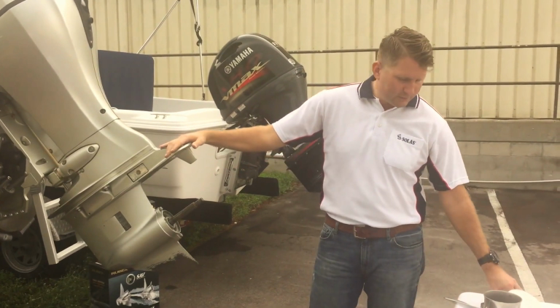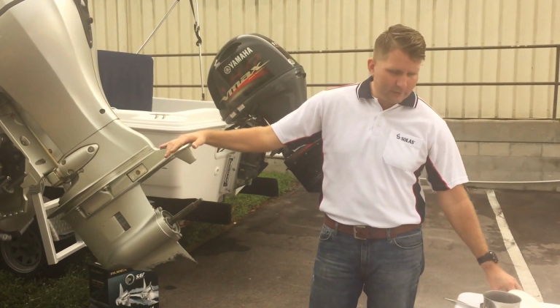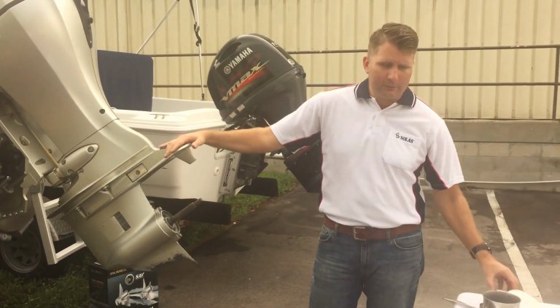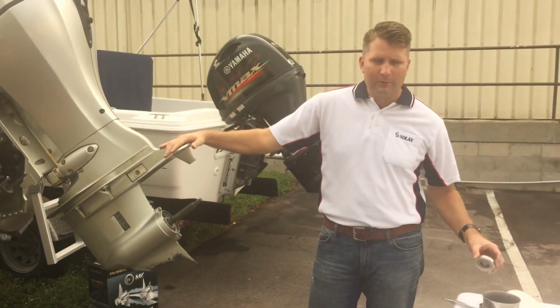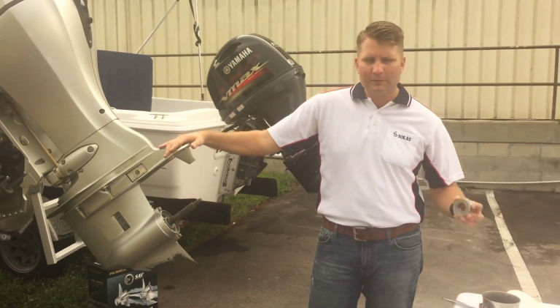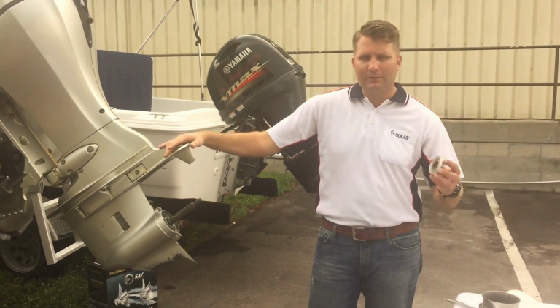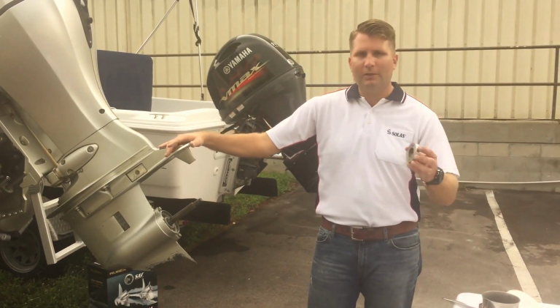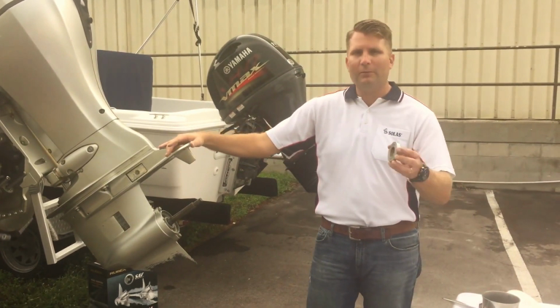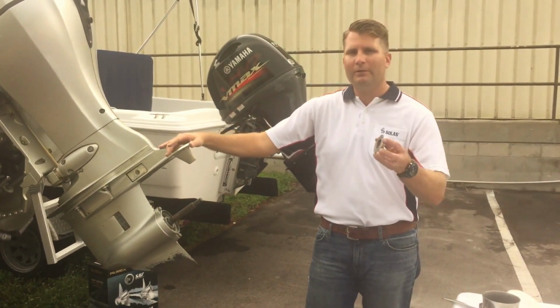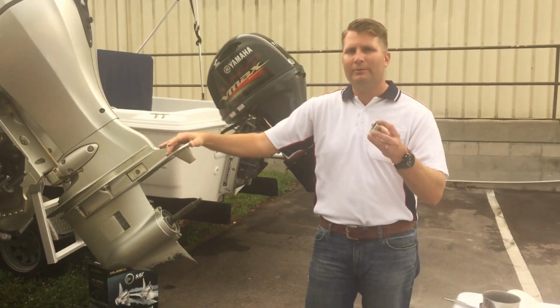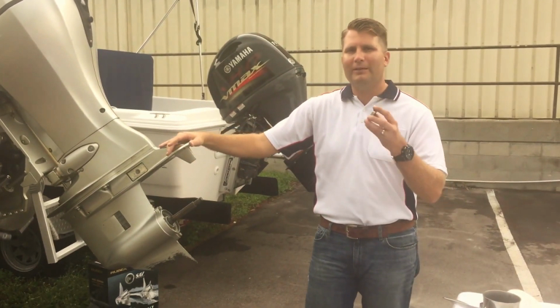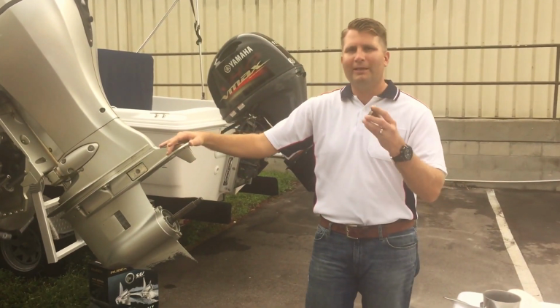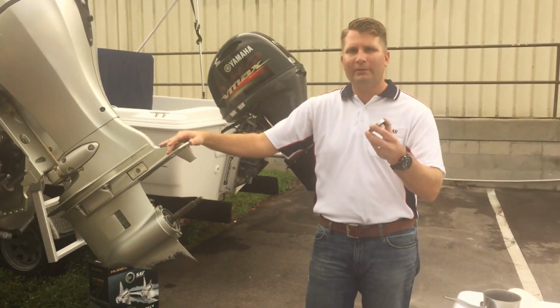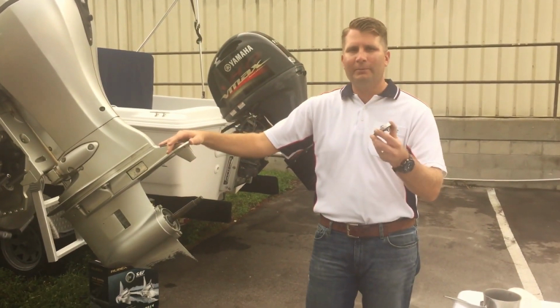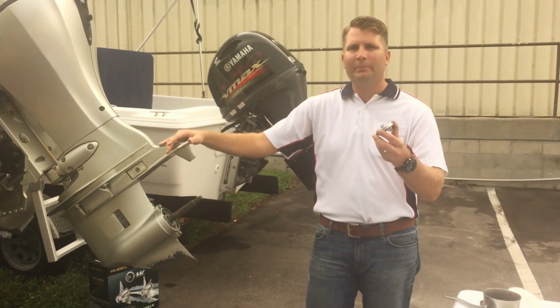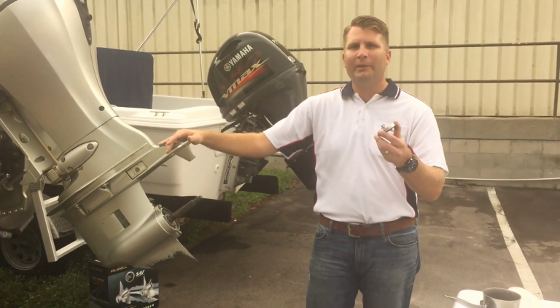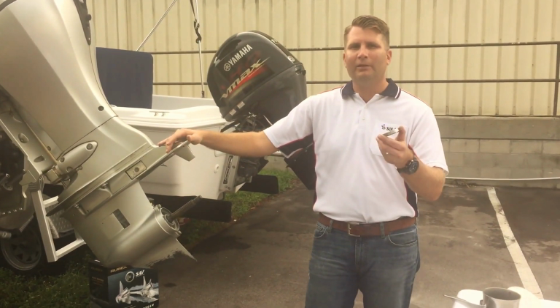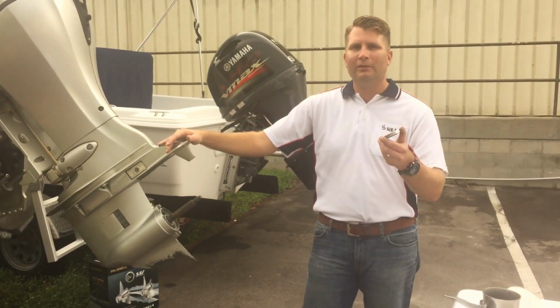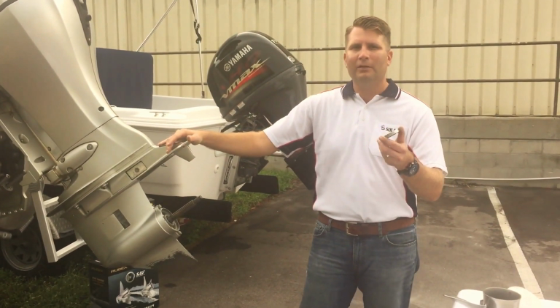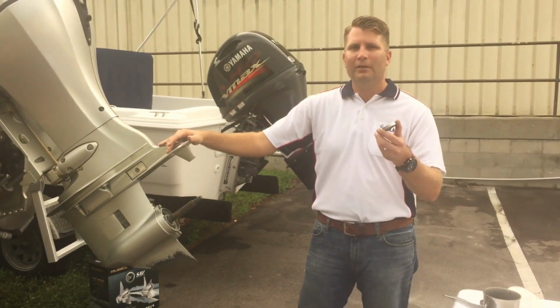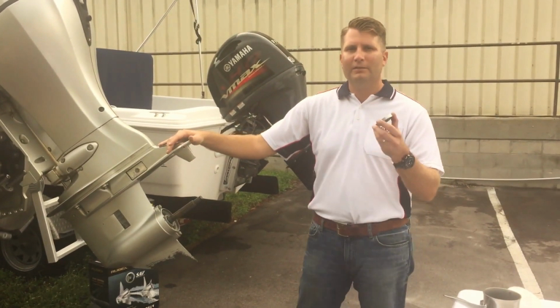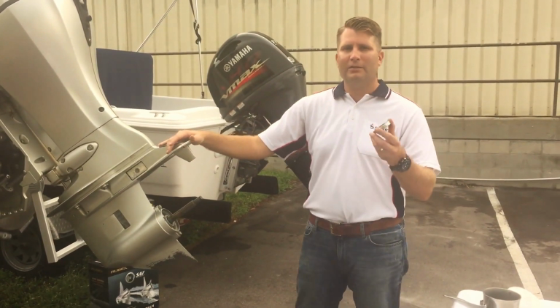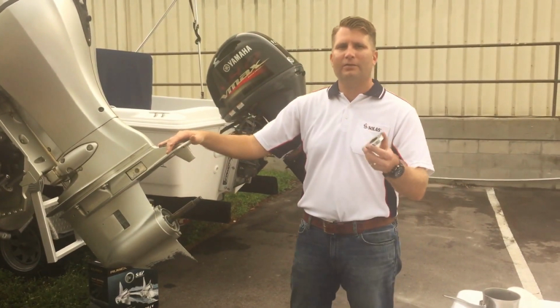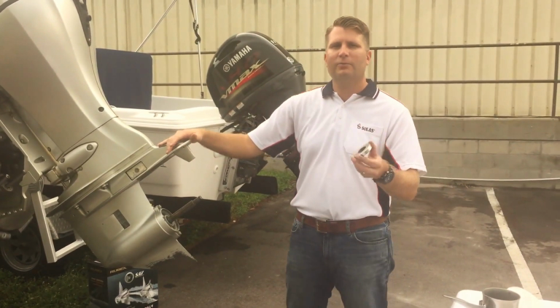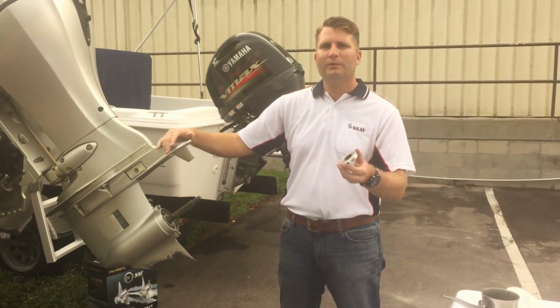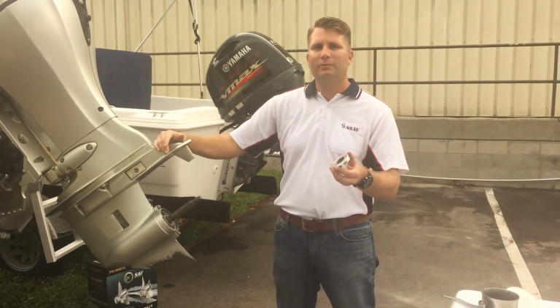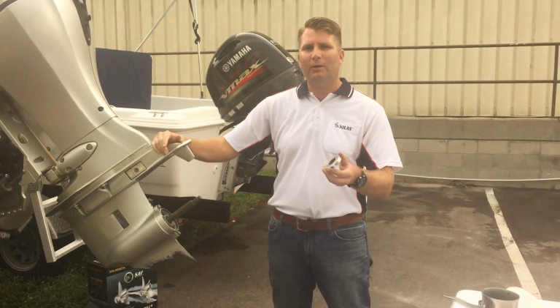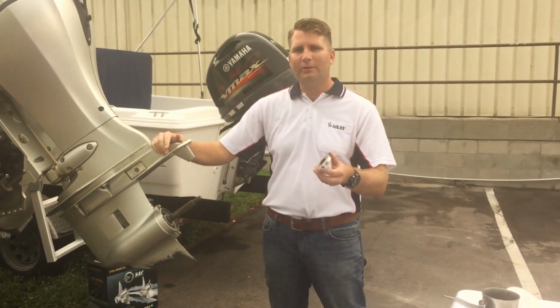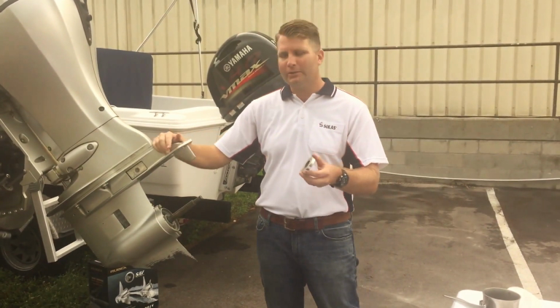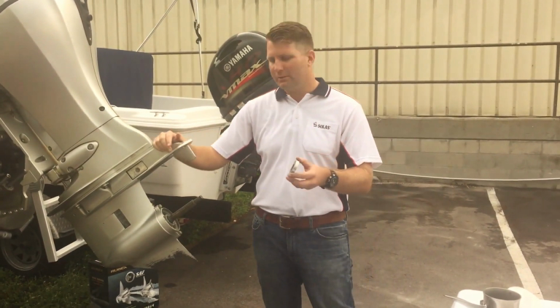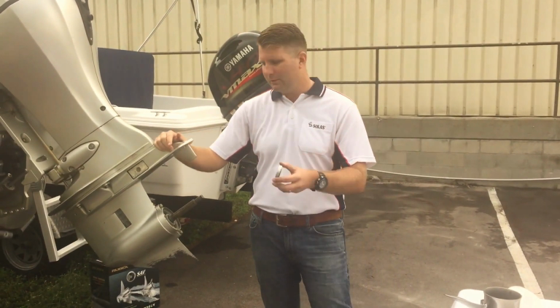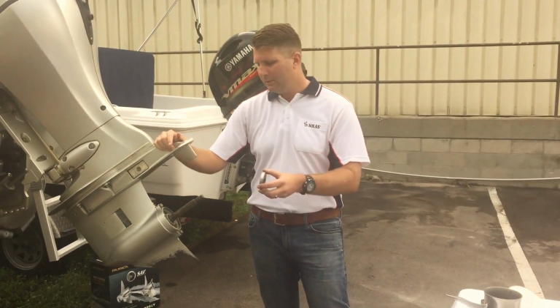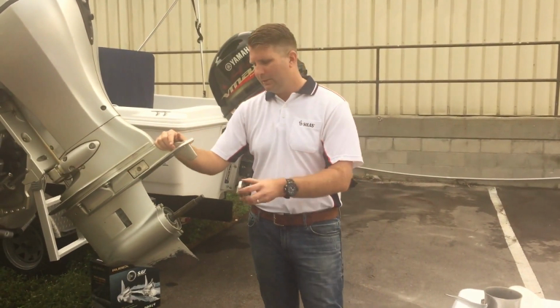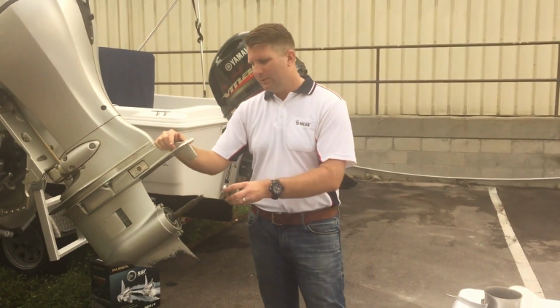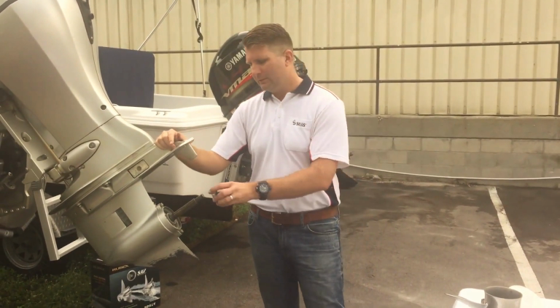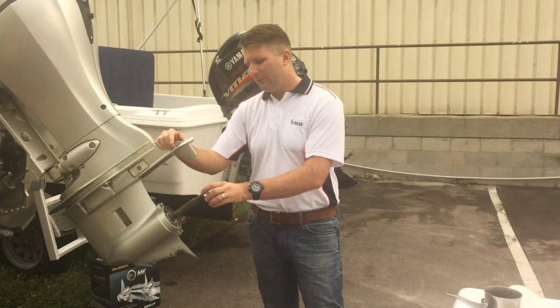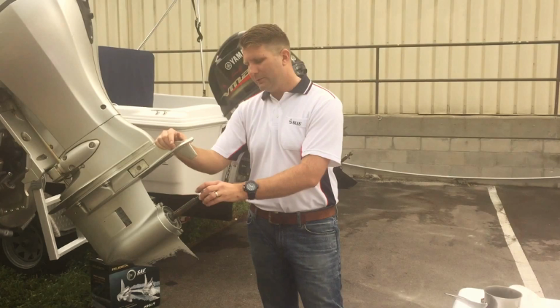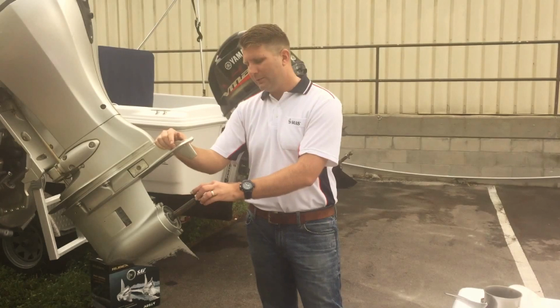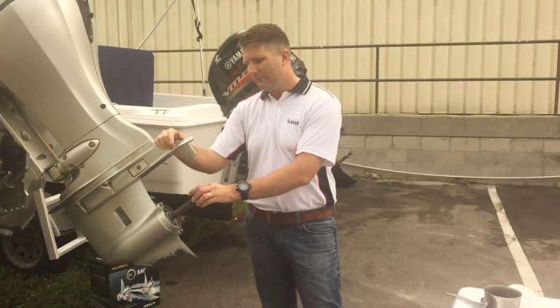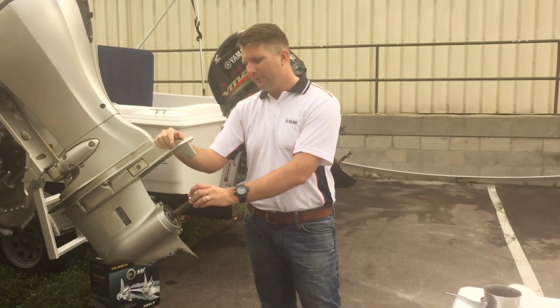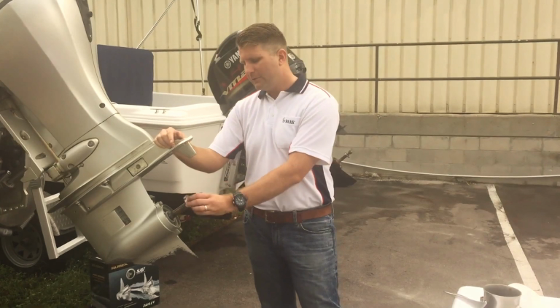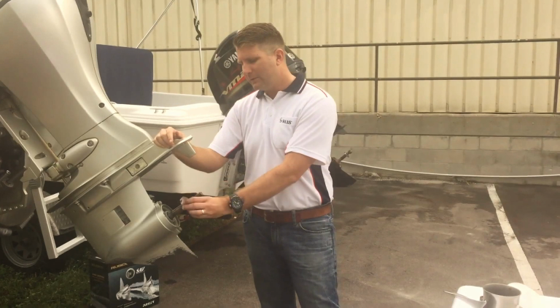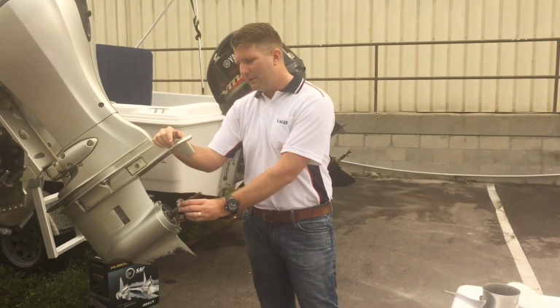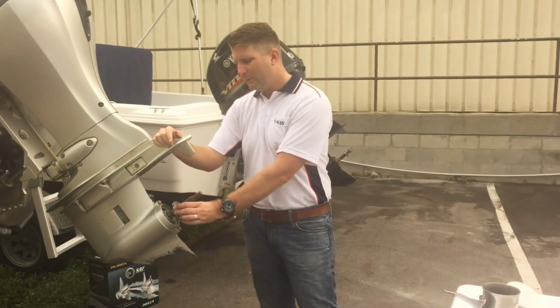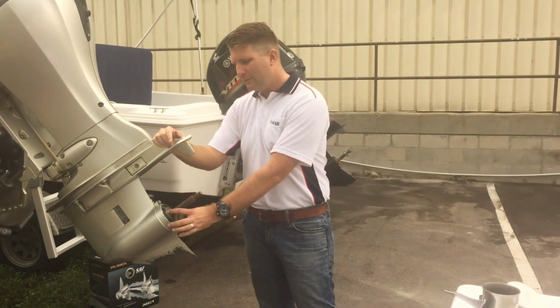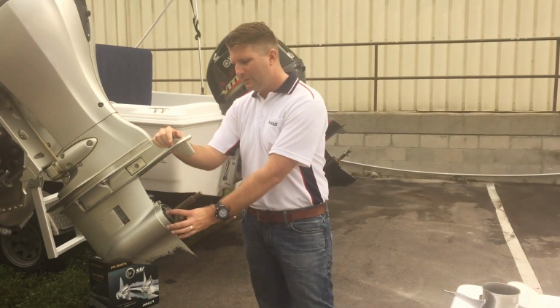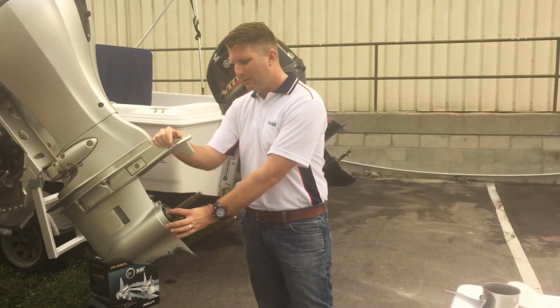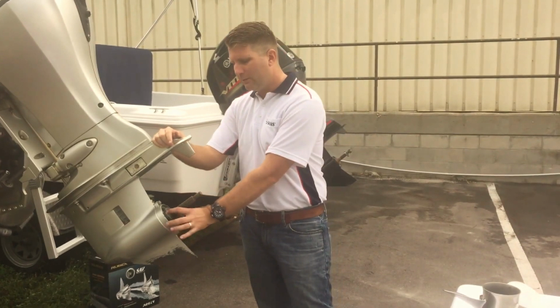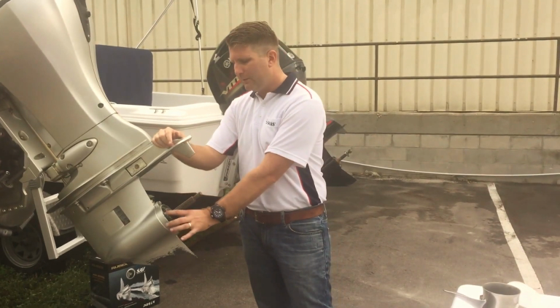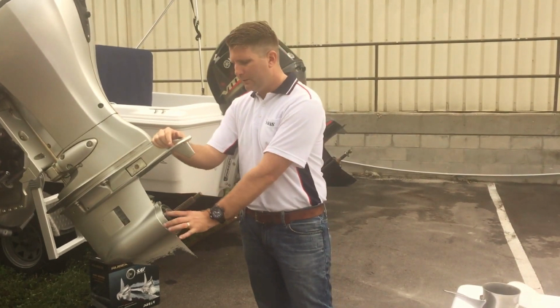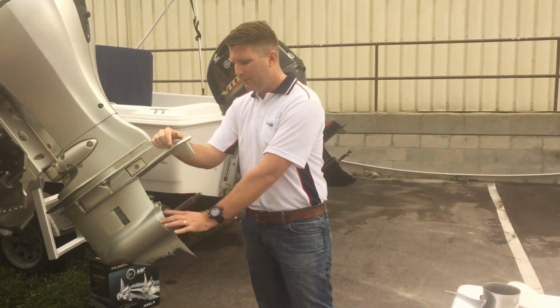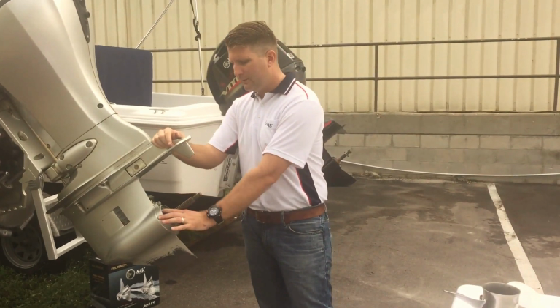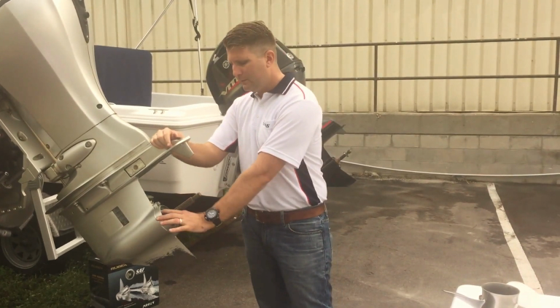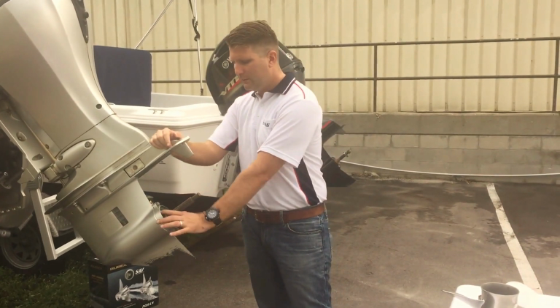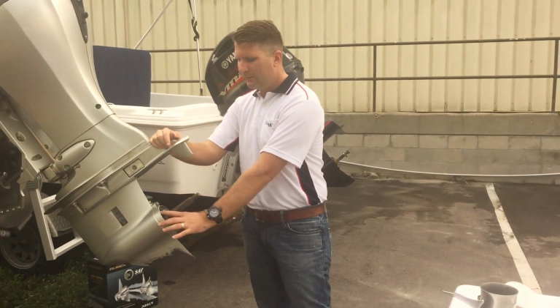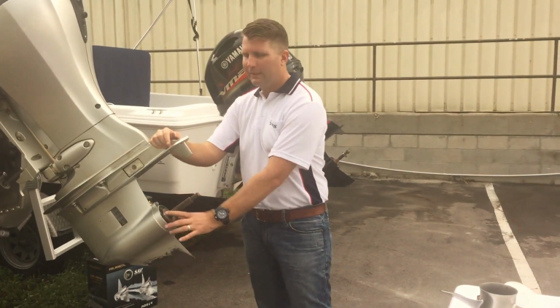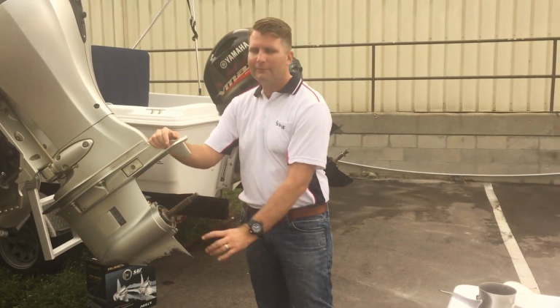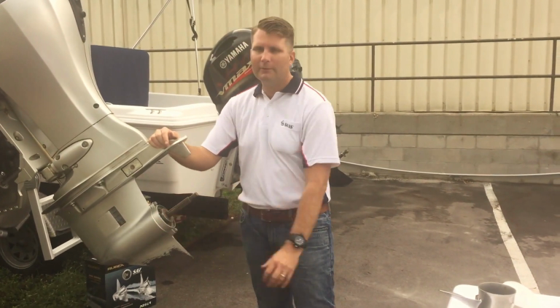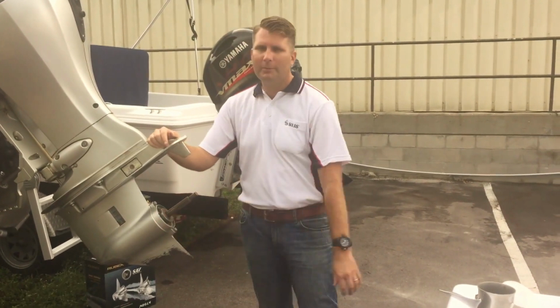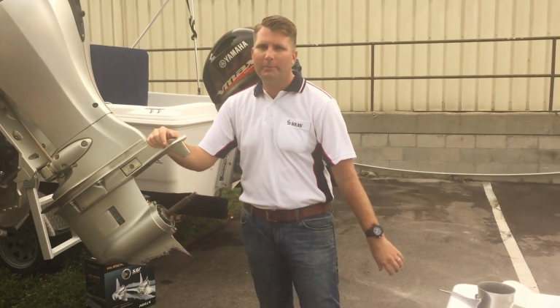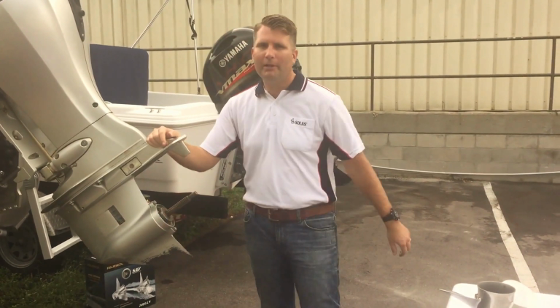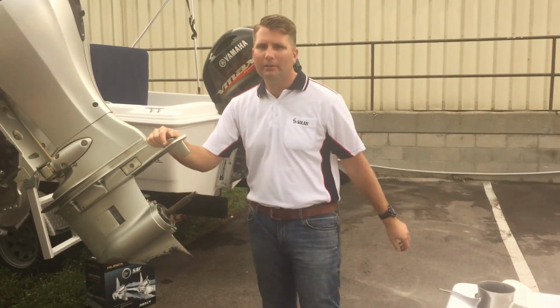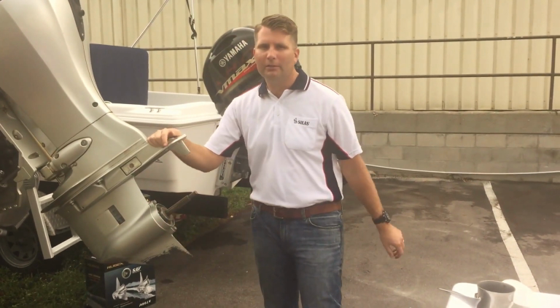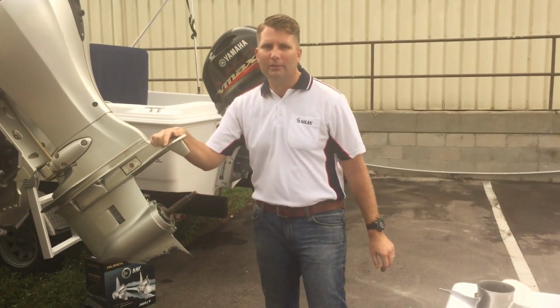The first thing we're going to start with on every propeller is our thrust washer. It's always the first thing we start with on every propeller.